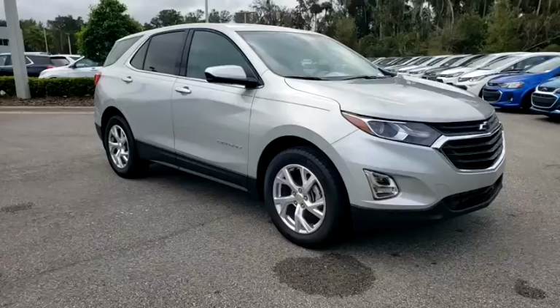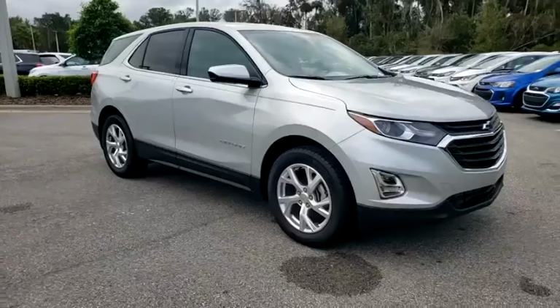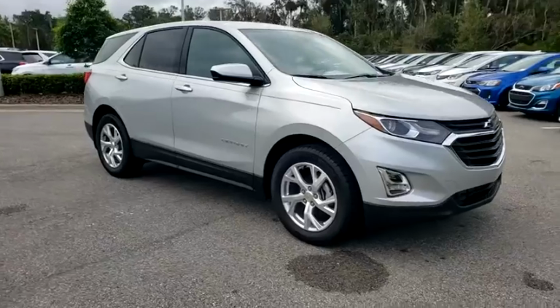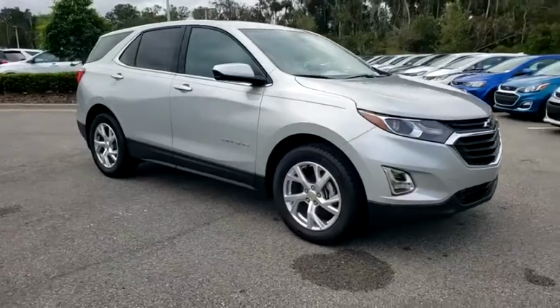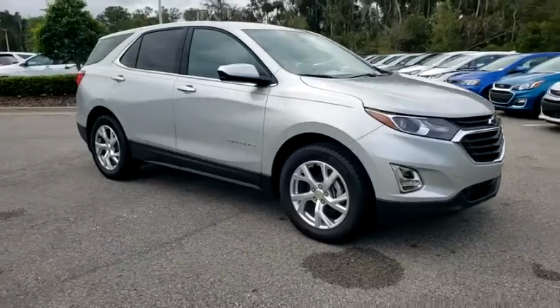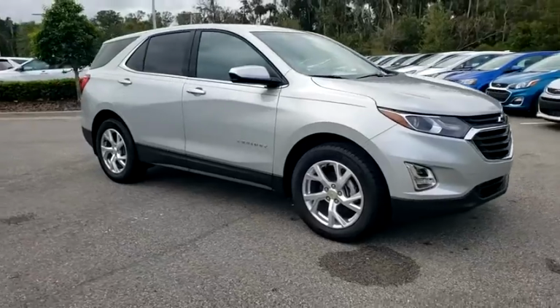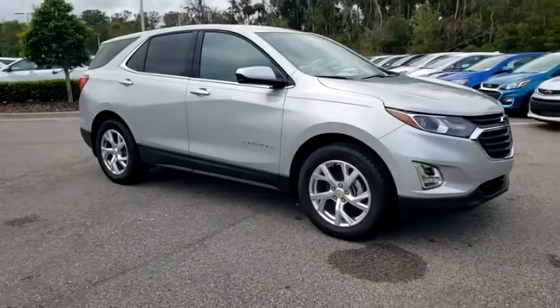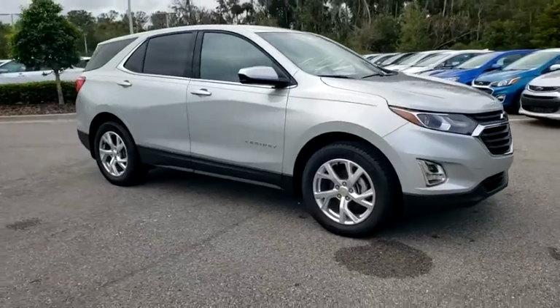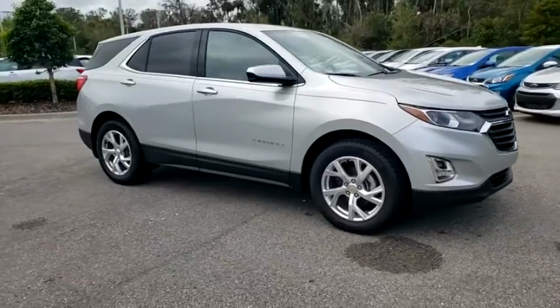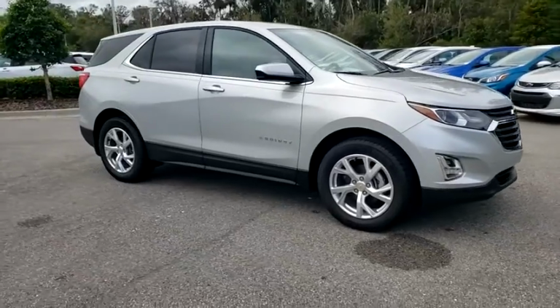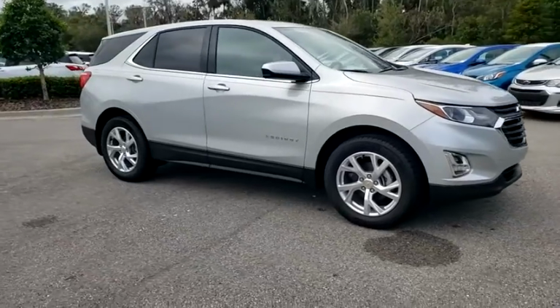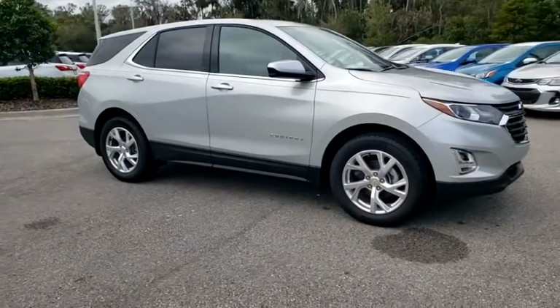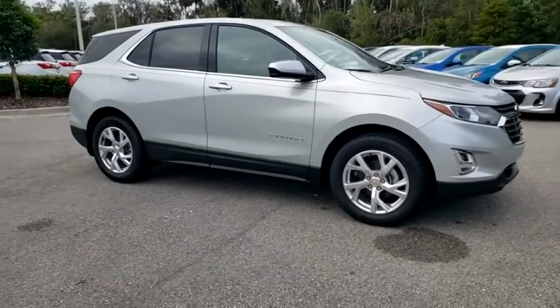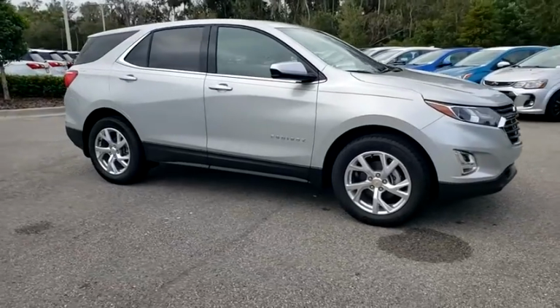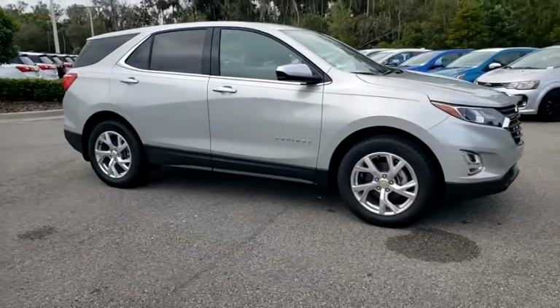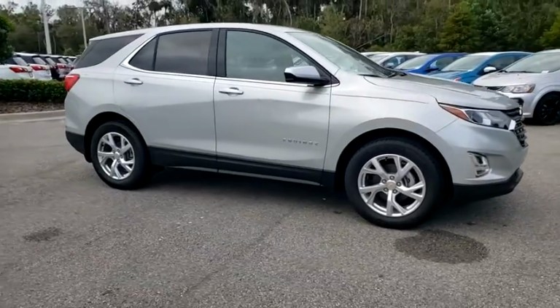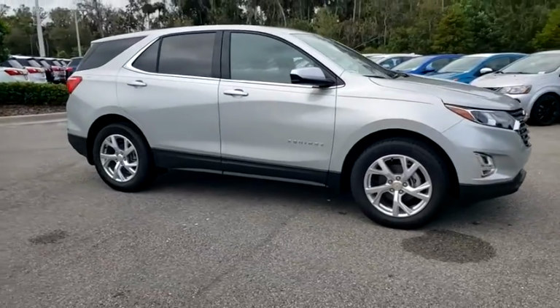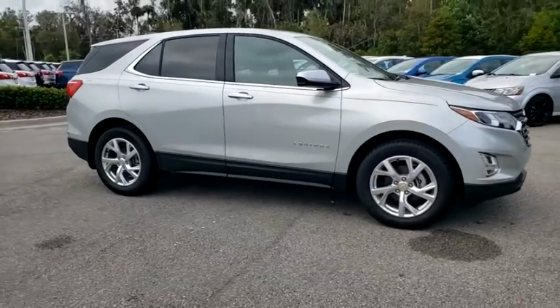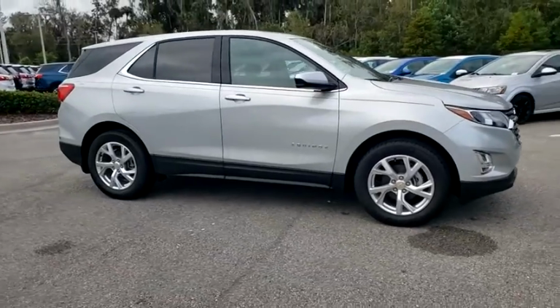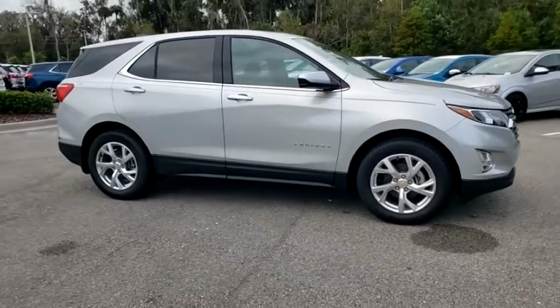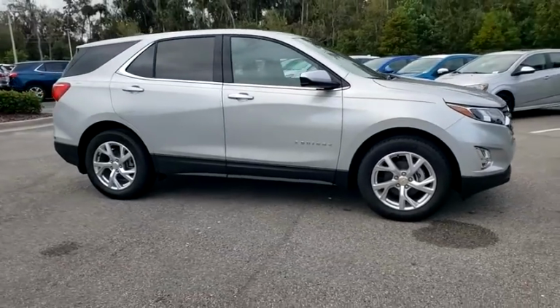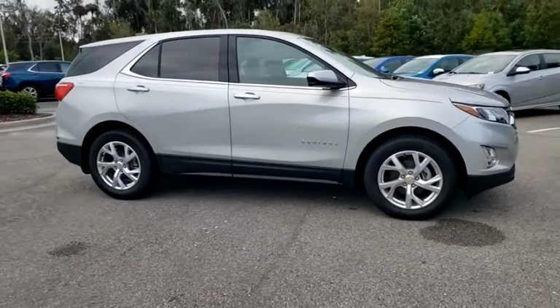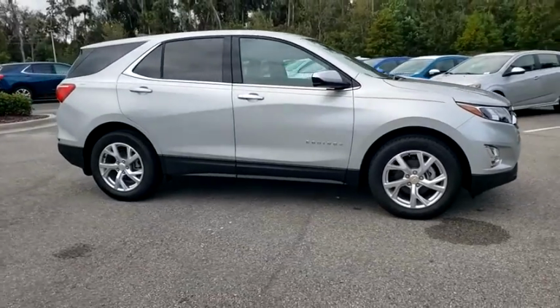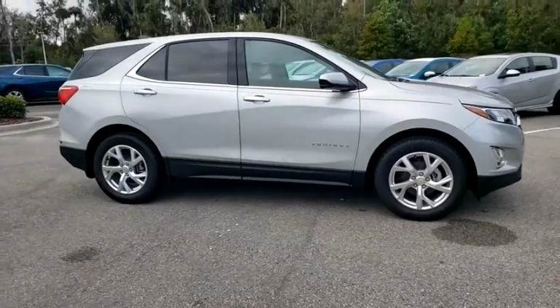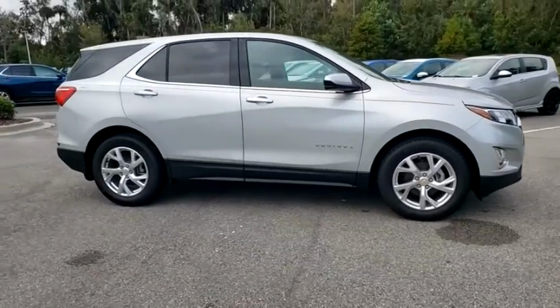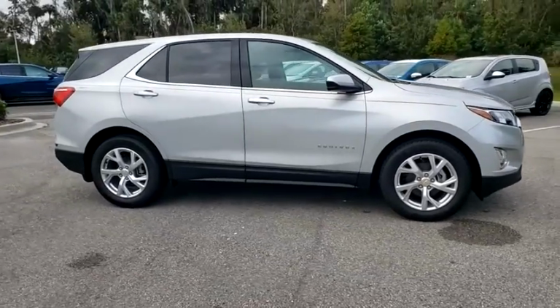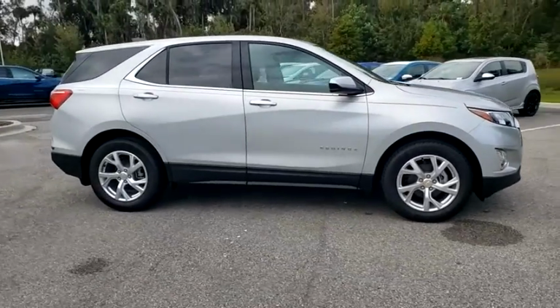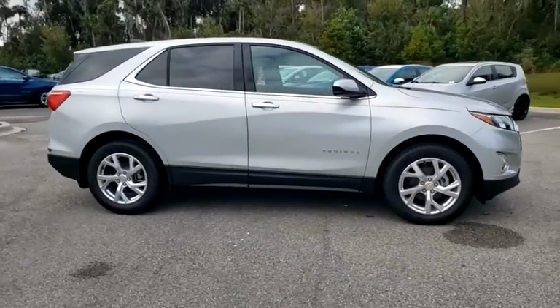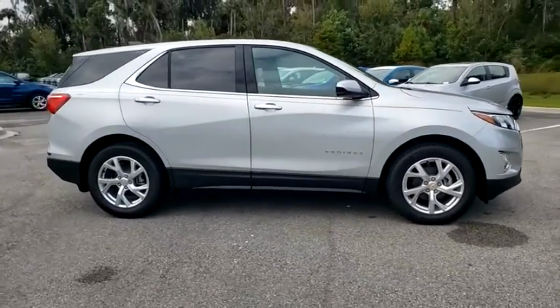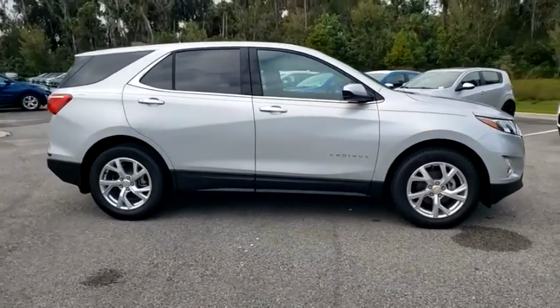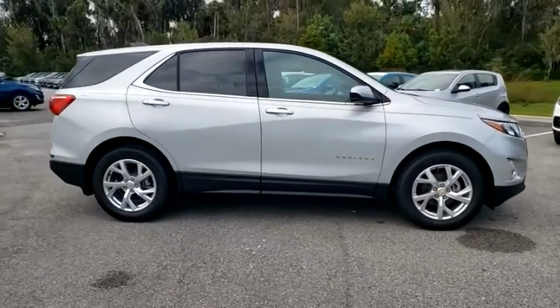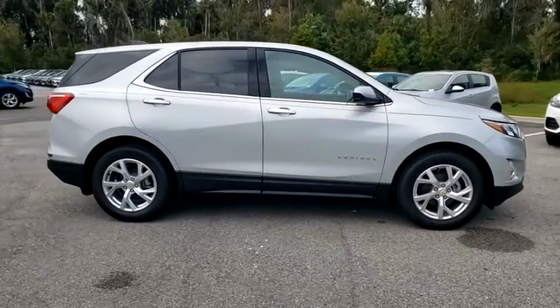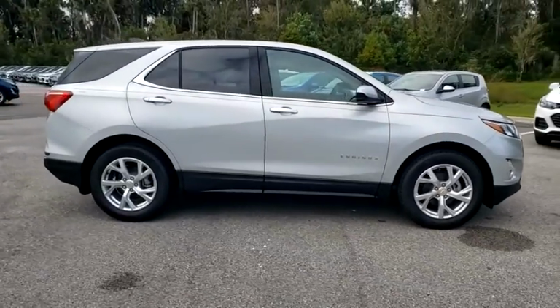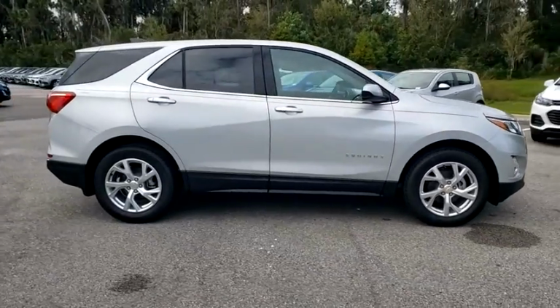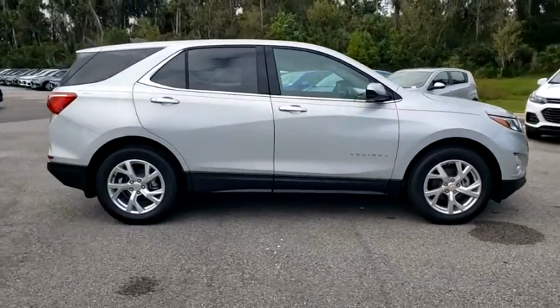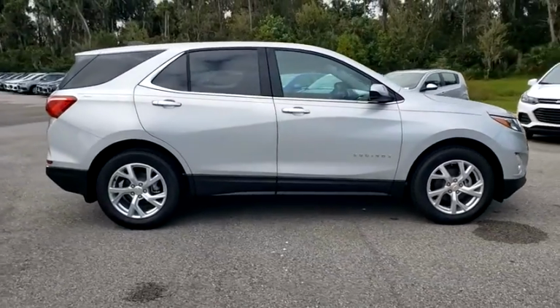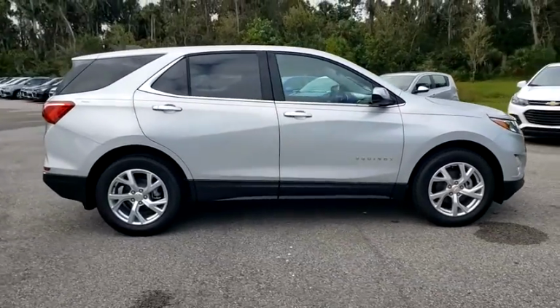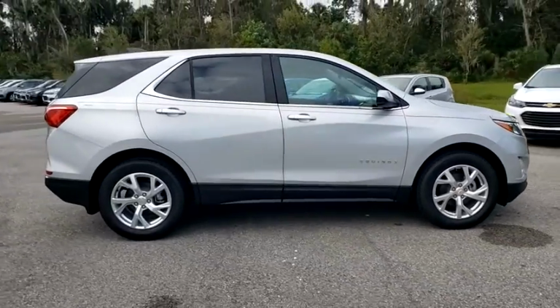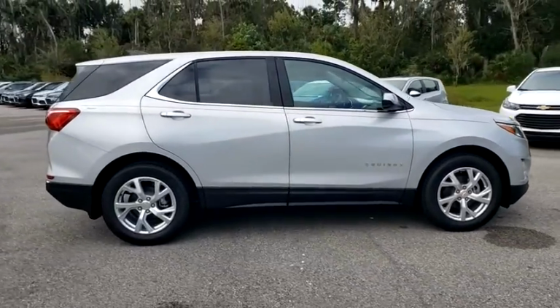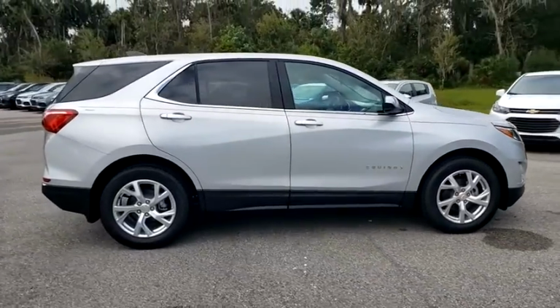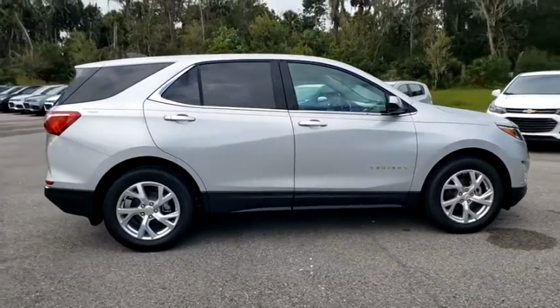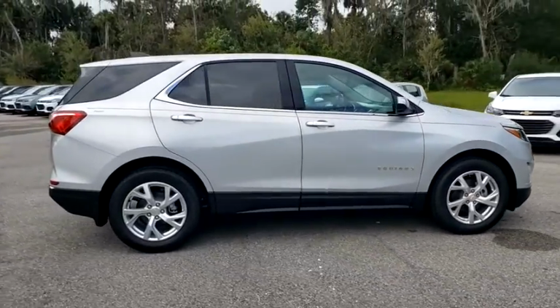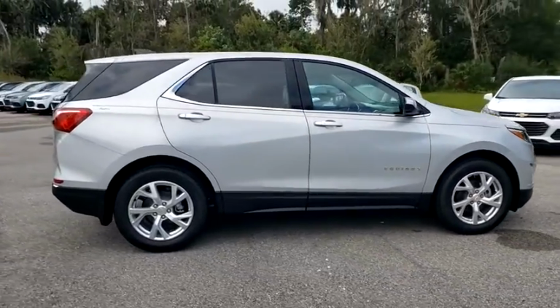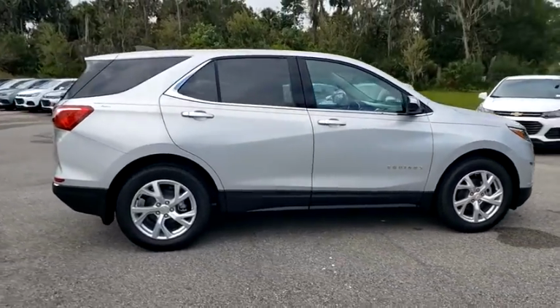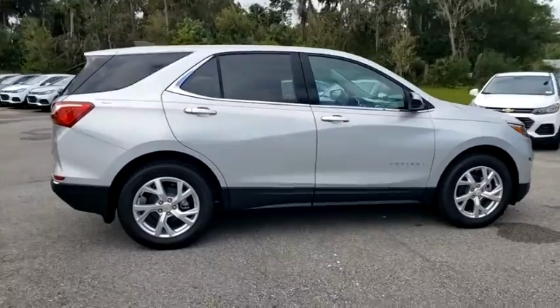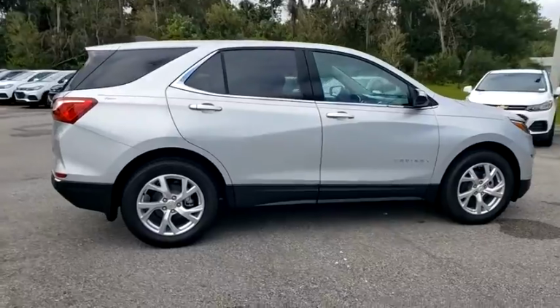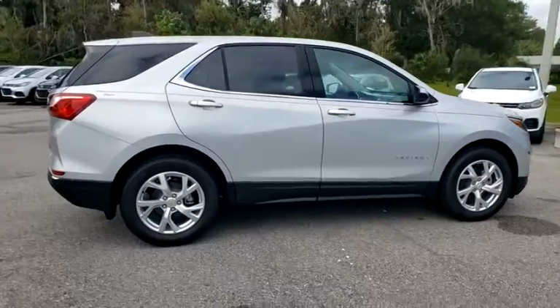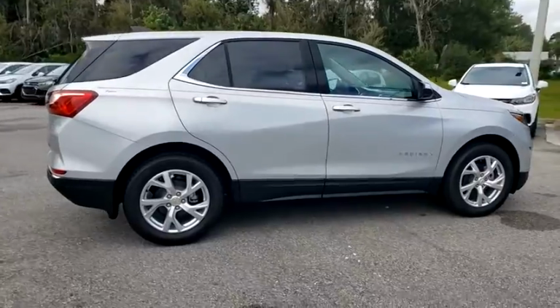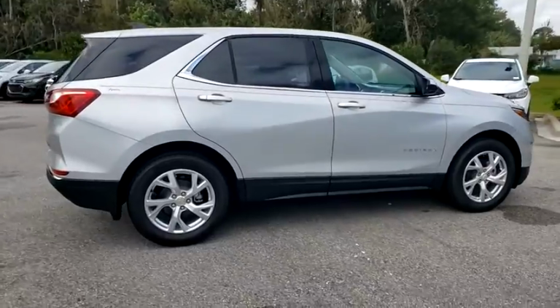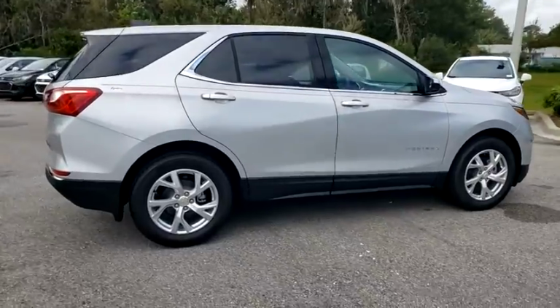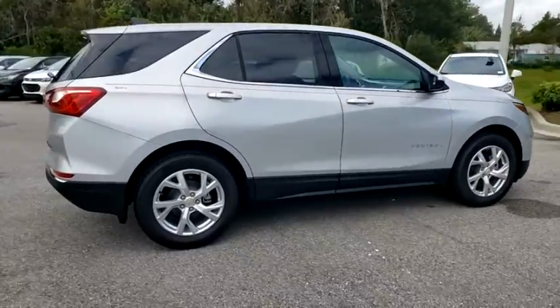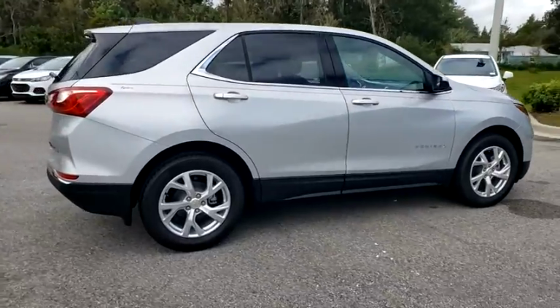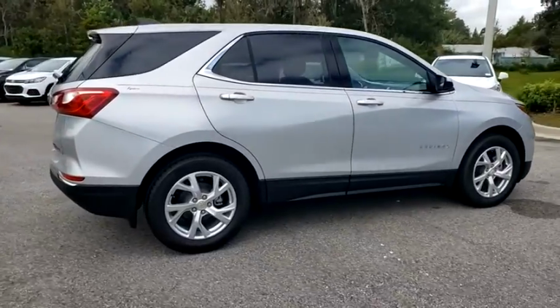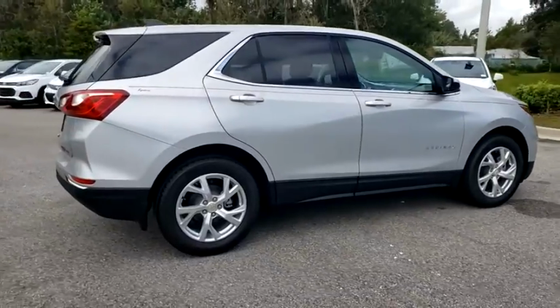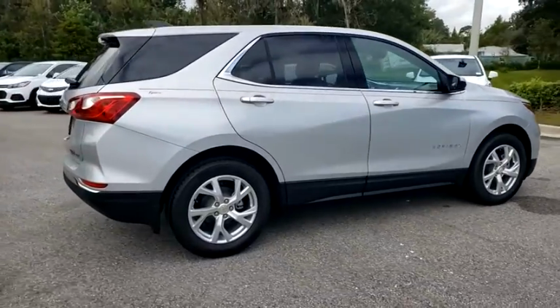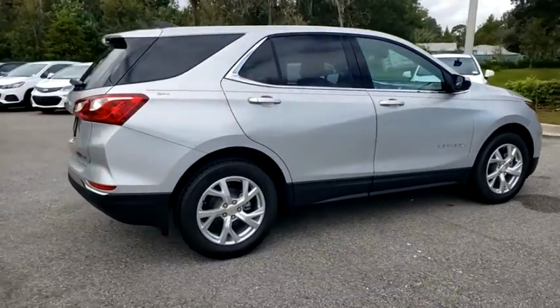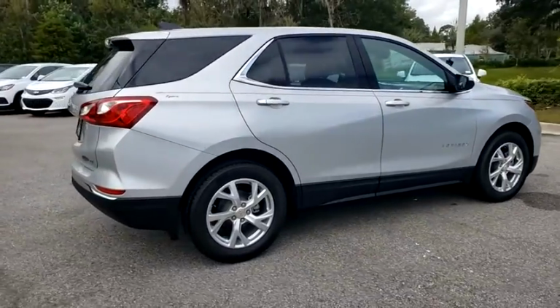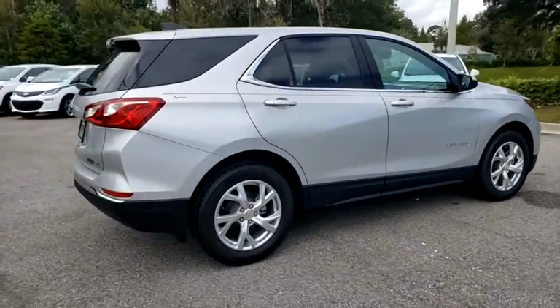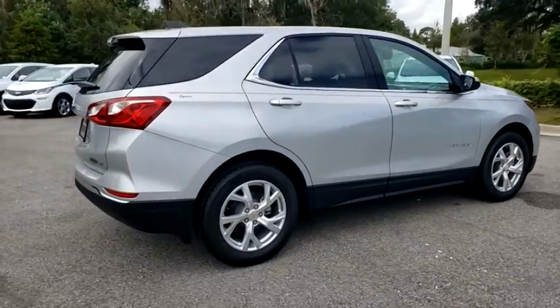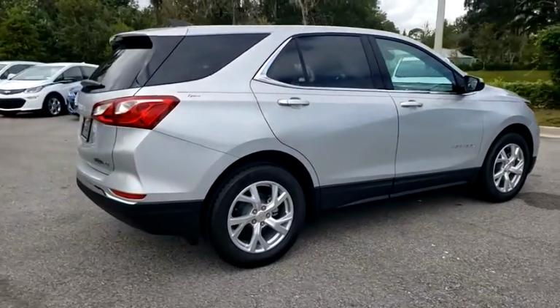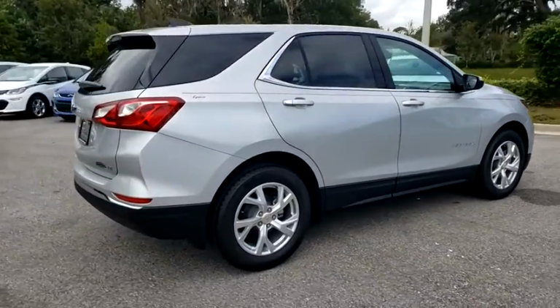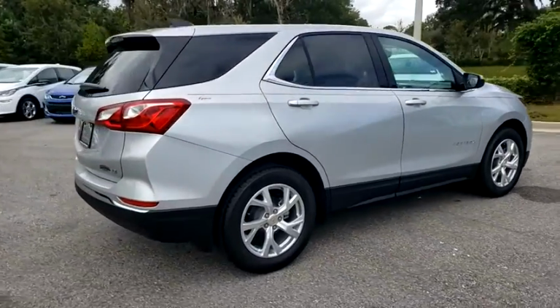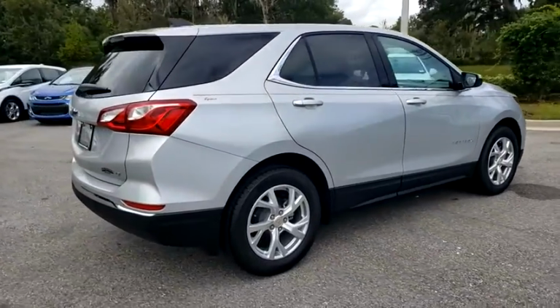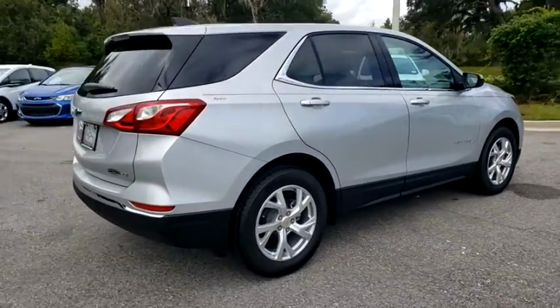Take a ride in the 2020 Chevrolet Equinox. Fuel efficiency, safety, and value equals the Chevy Equinox.